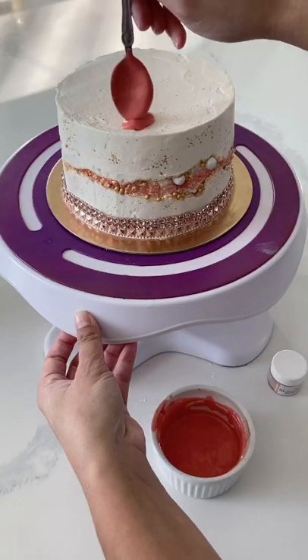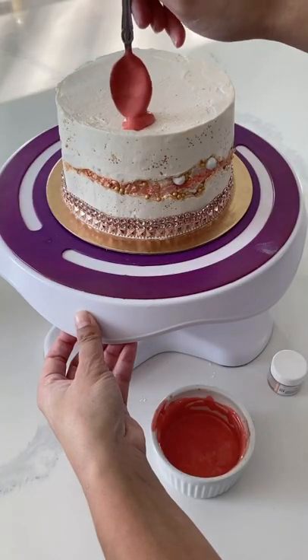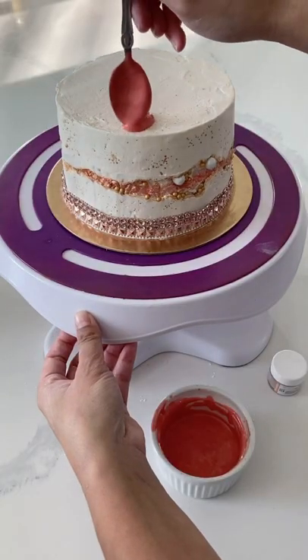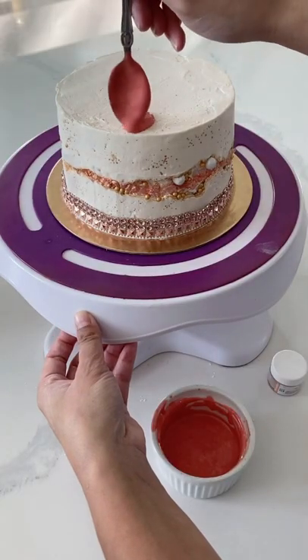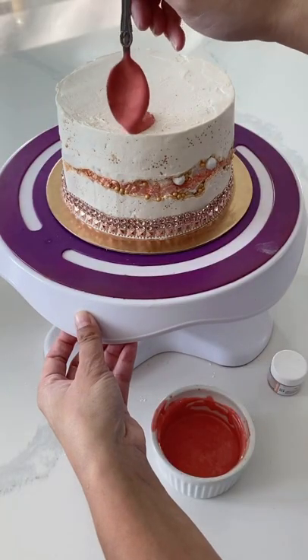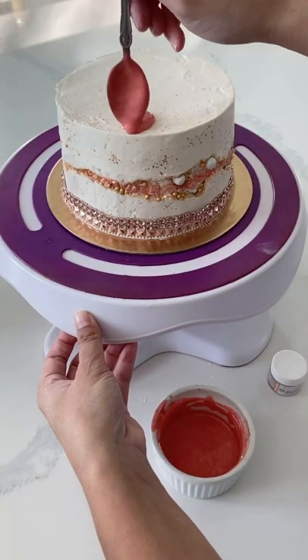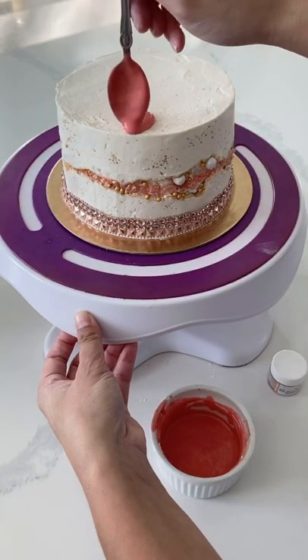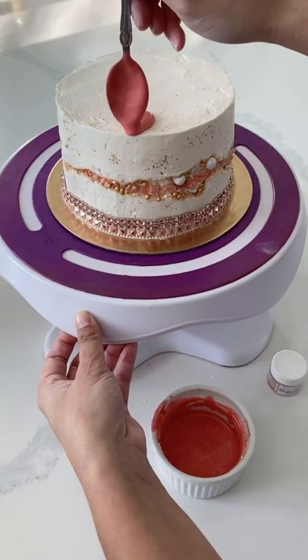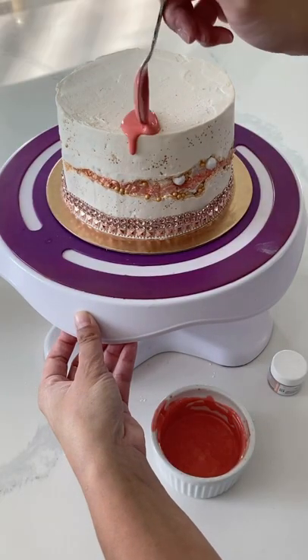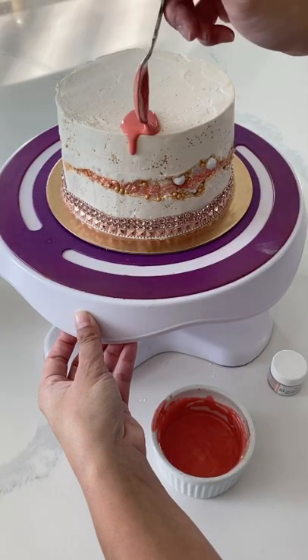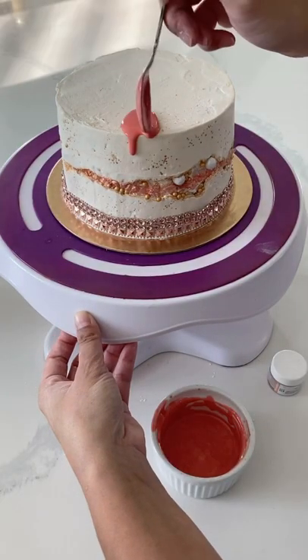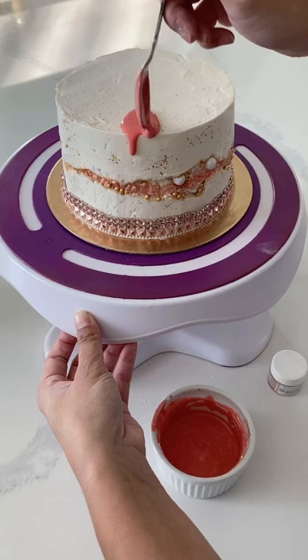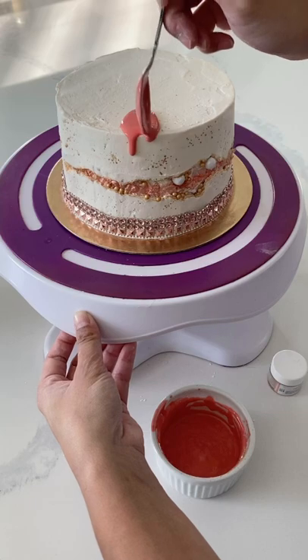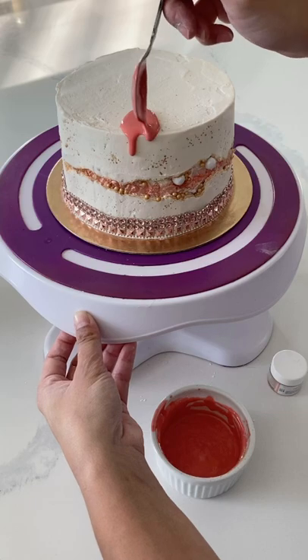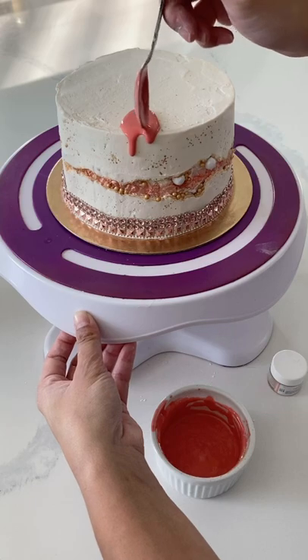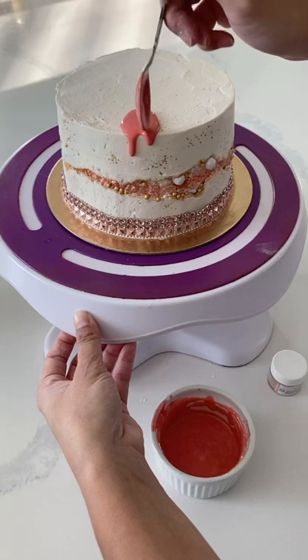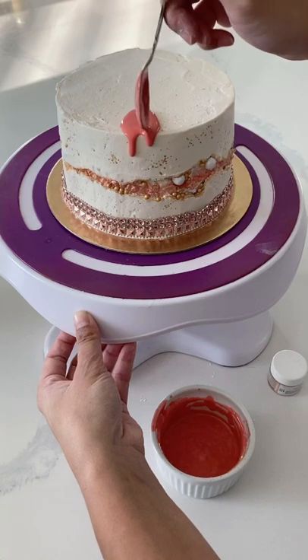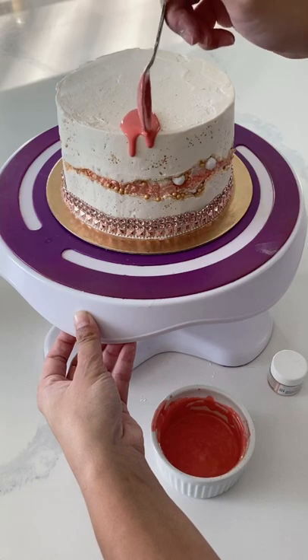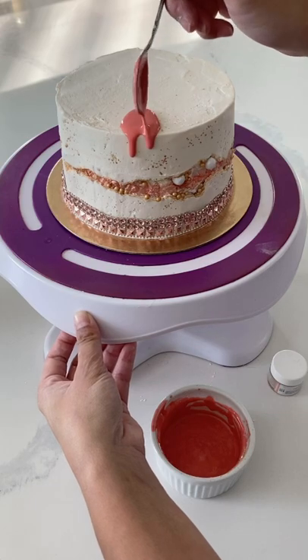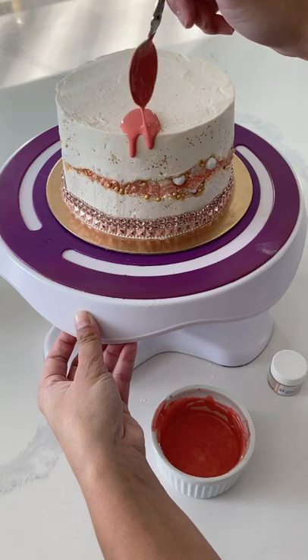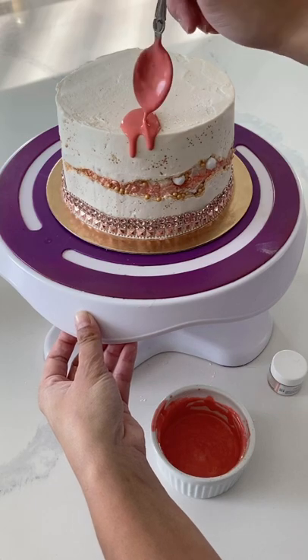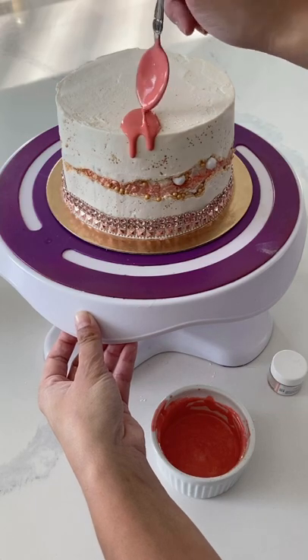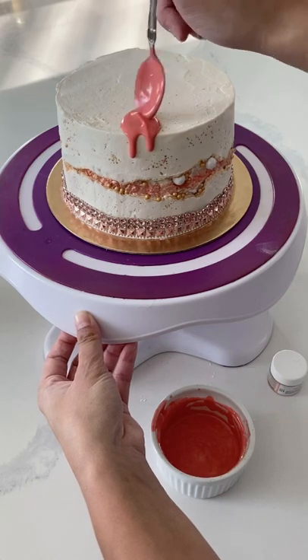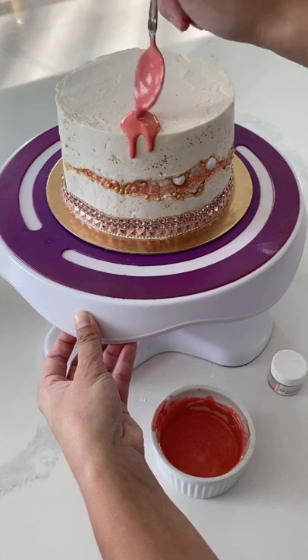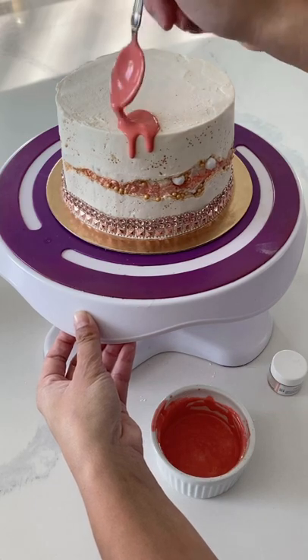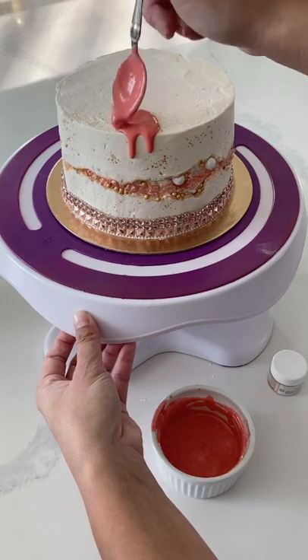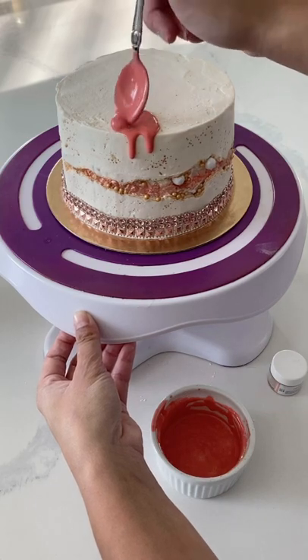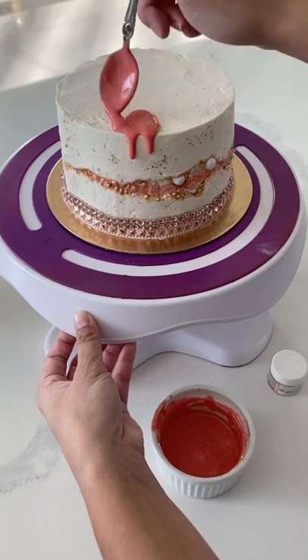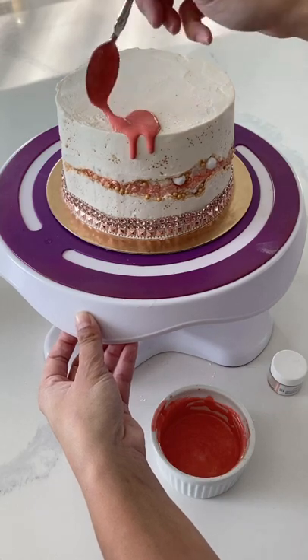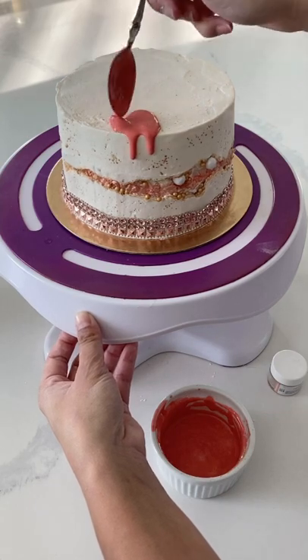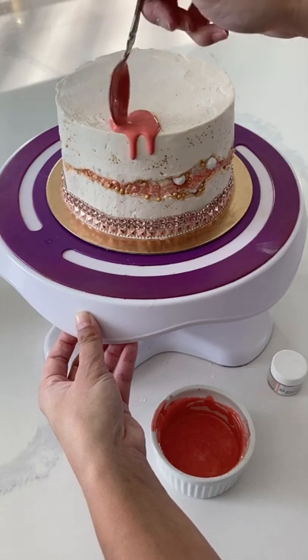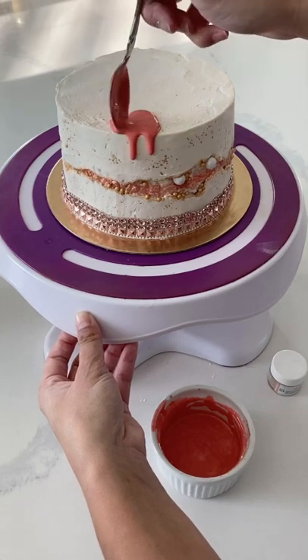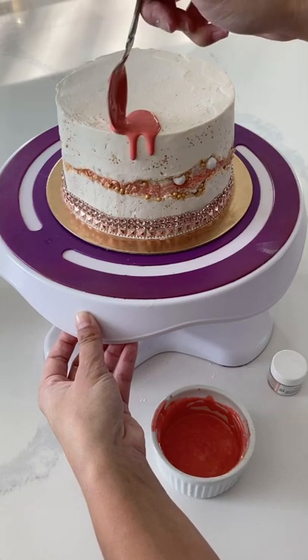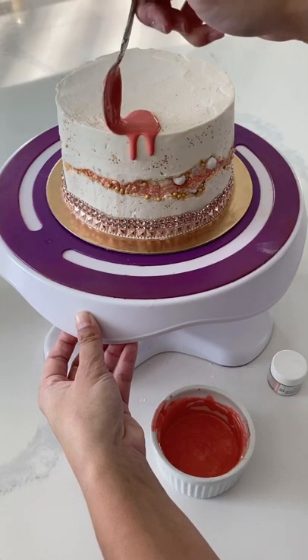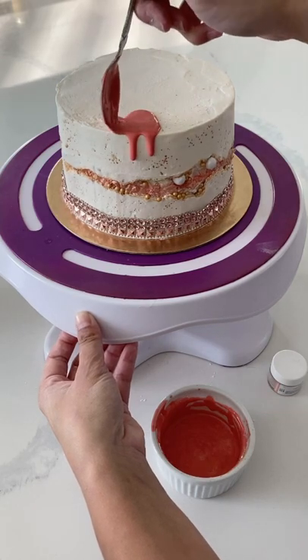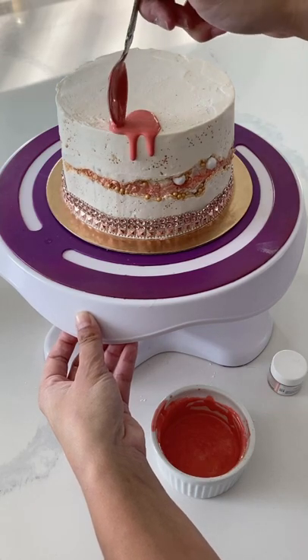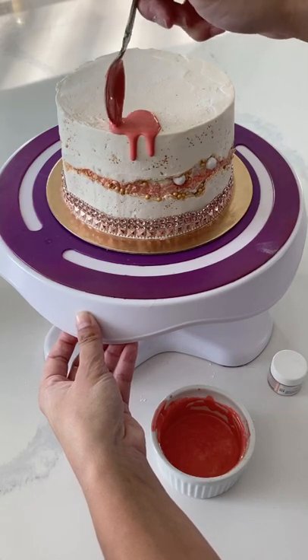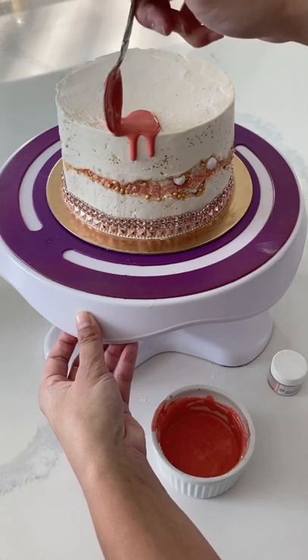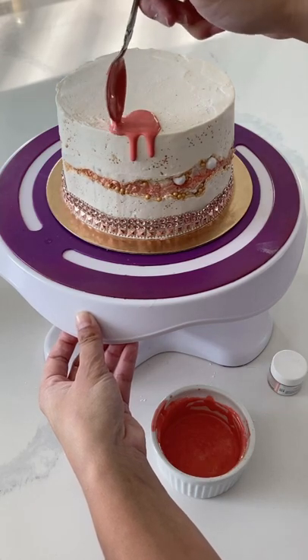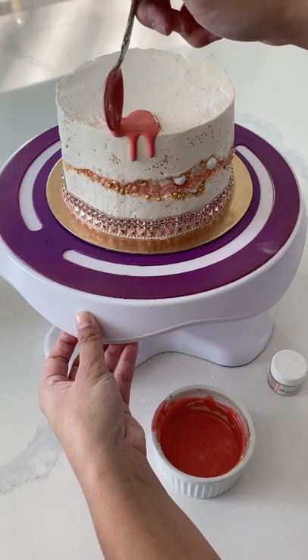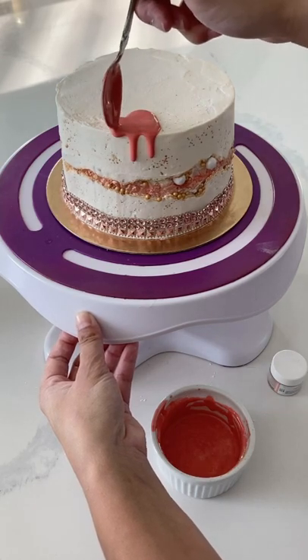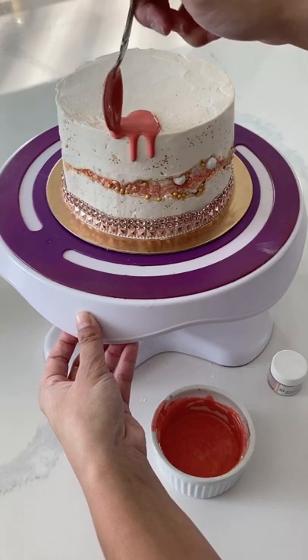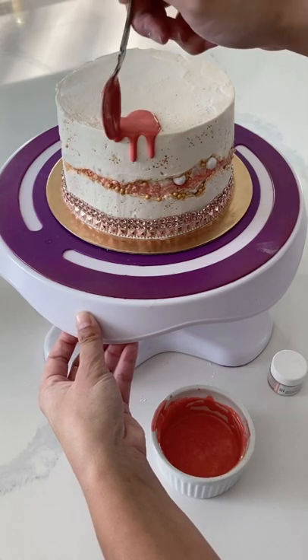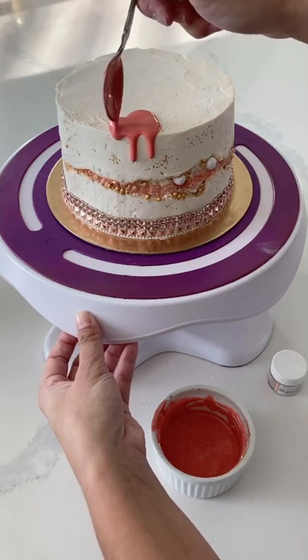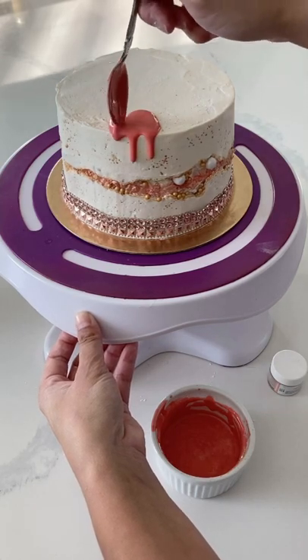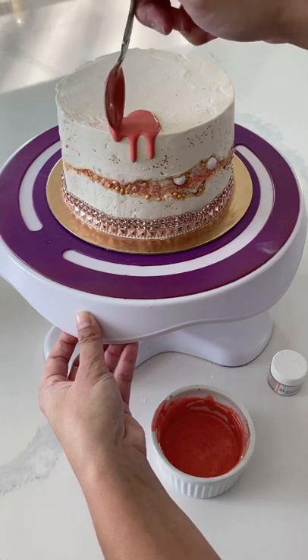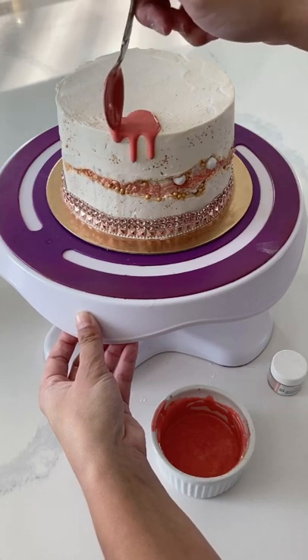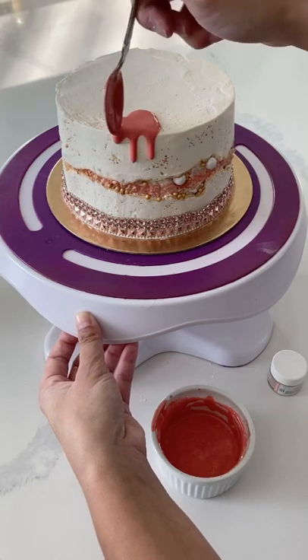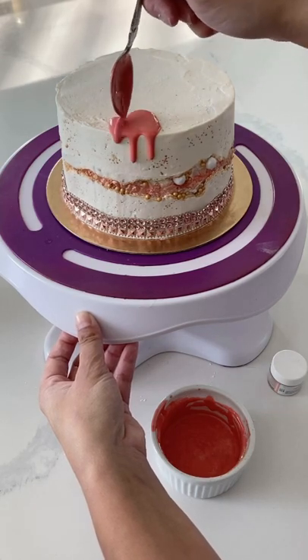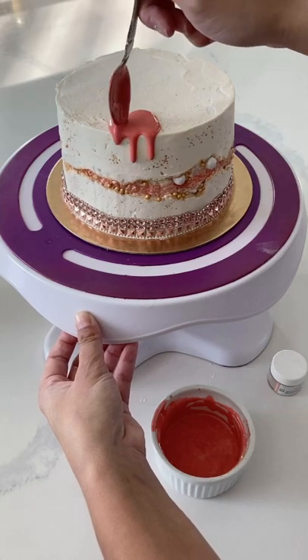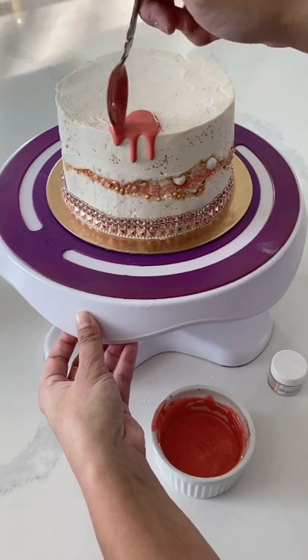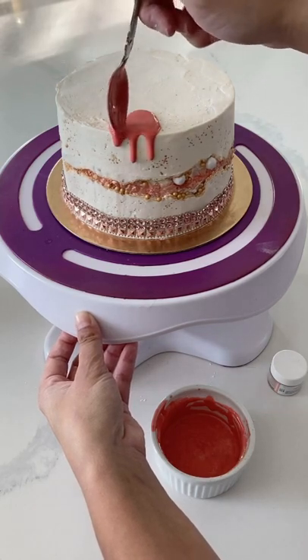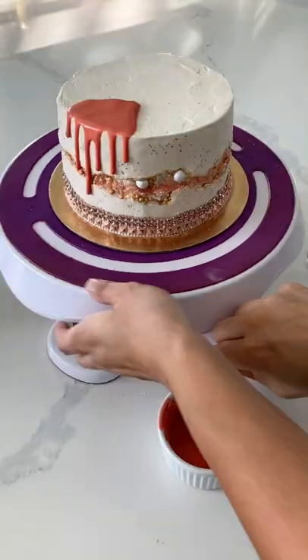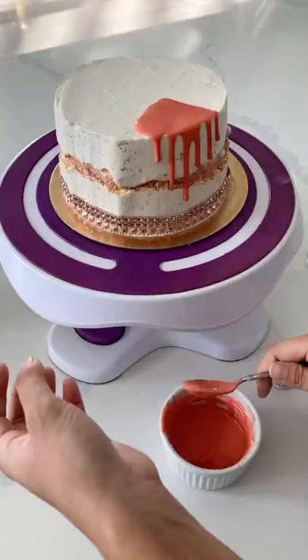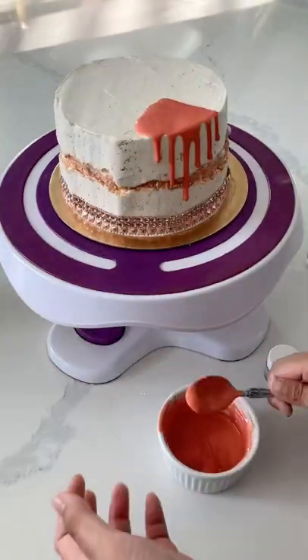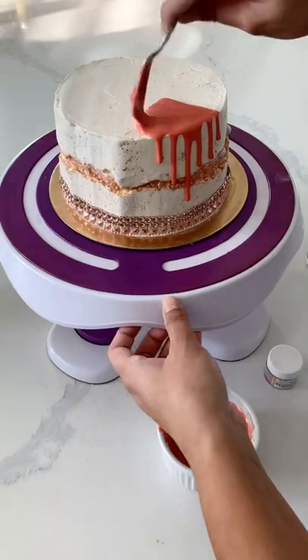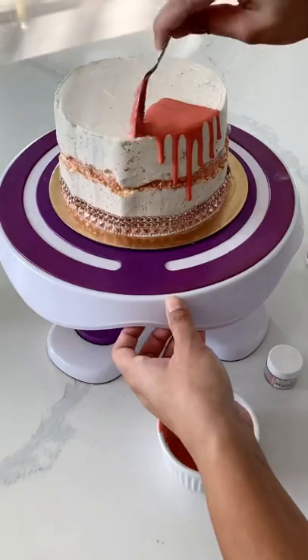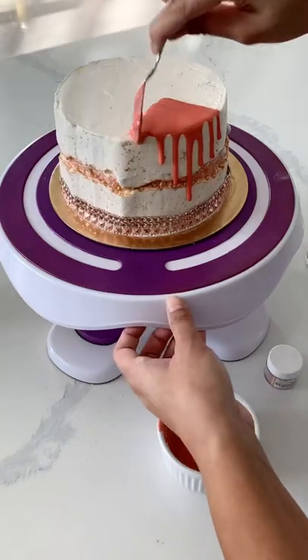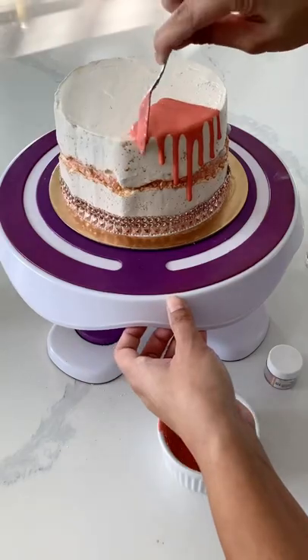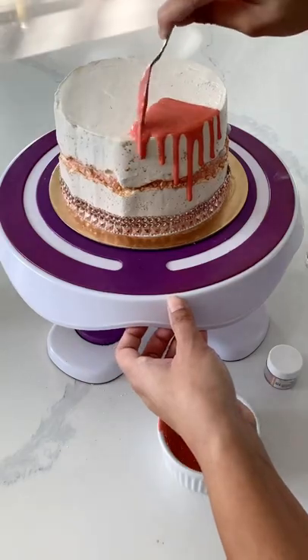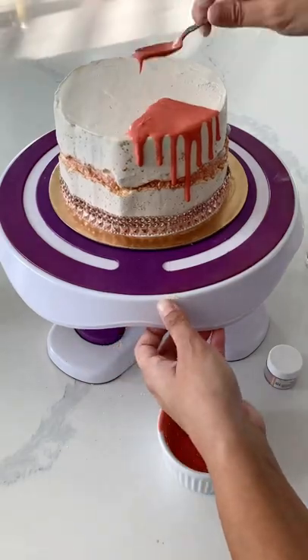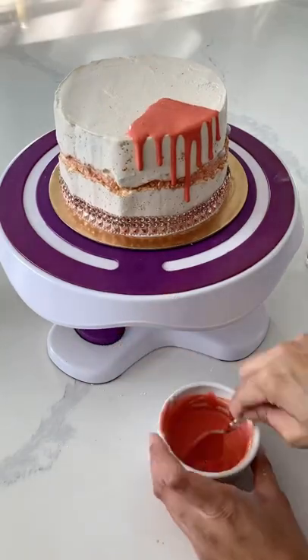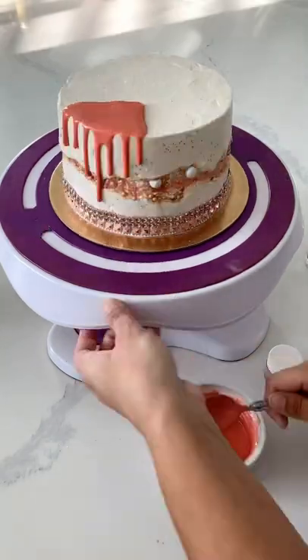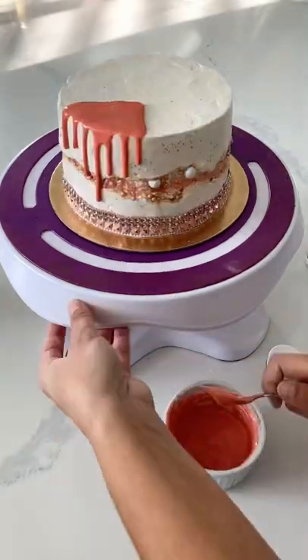Then apply to your cake just as you would a ganache drip or a chocolate drip. I actually found I had a lot more control with this icing glaze technique.